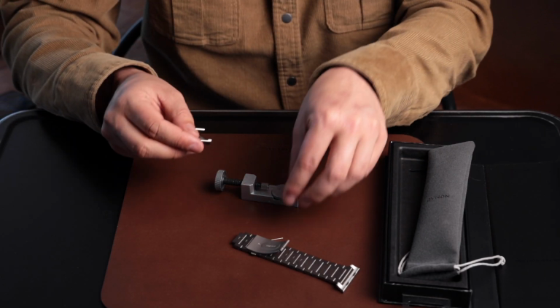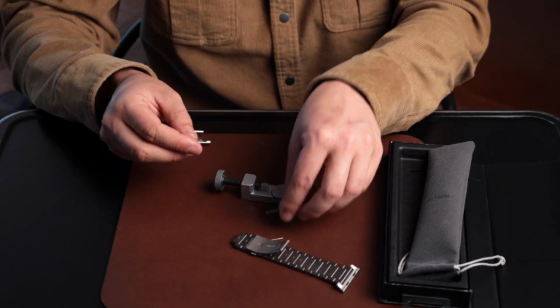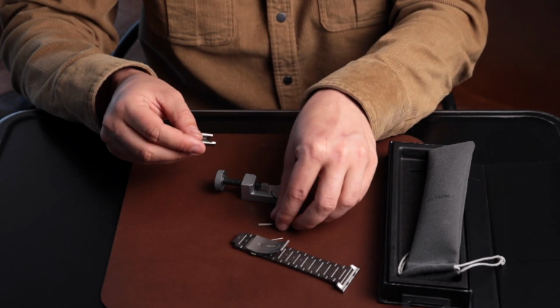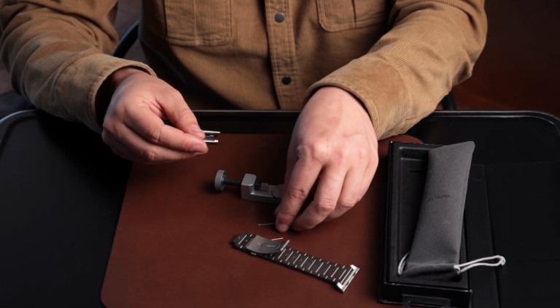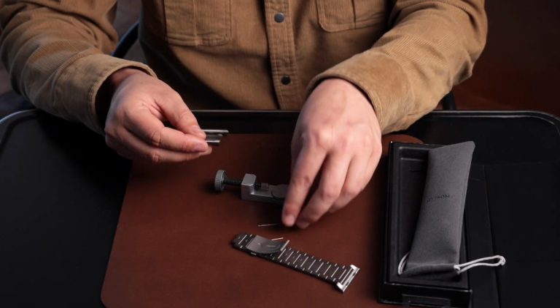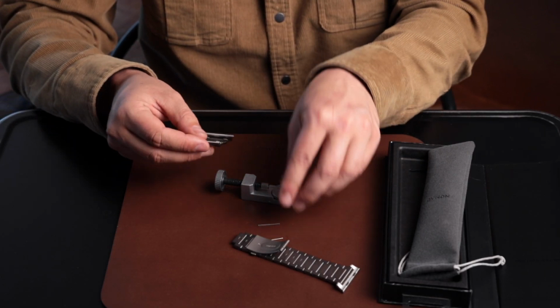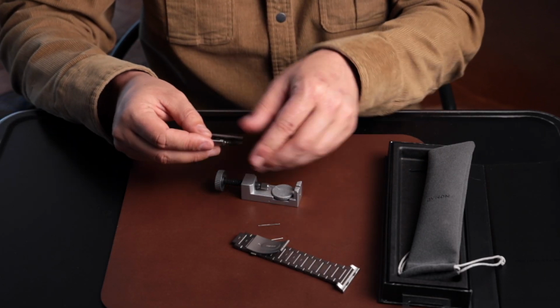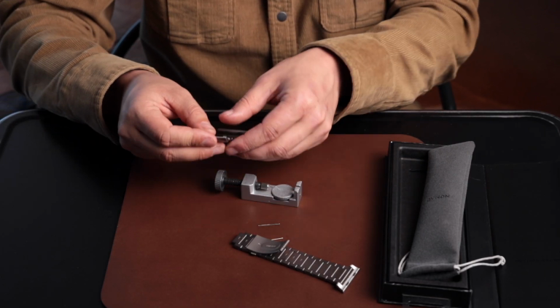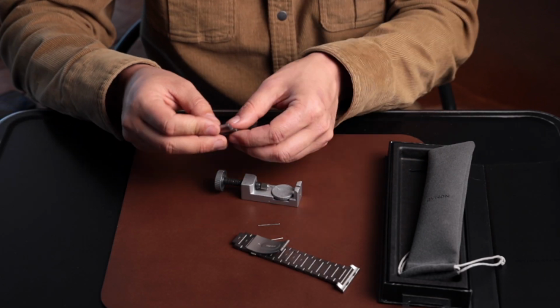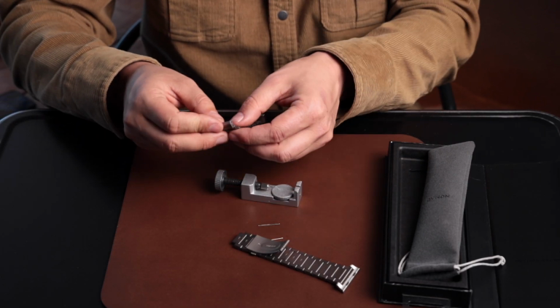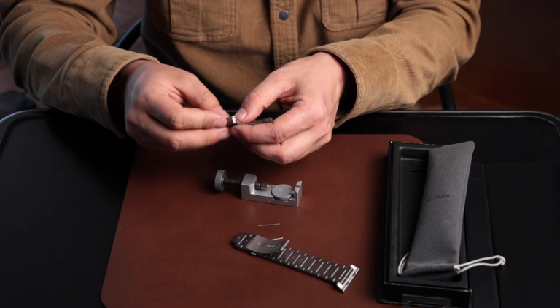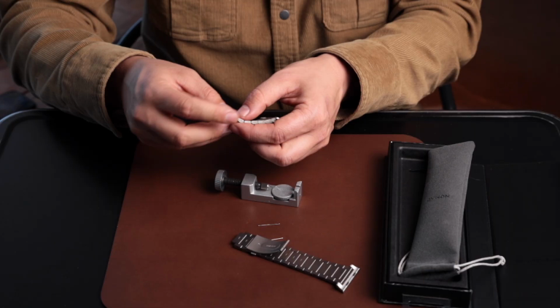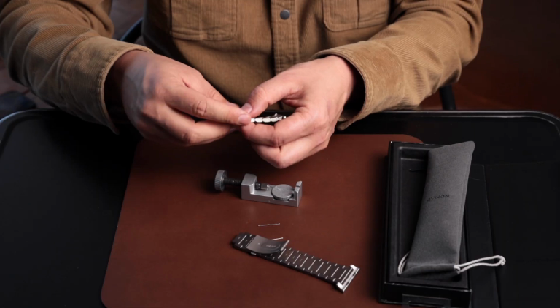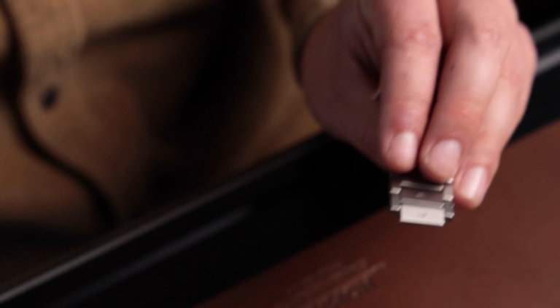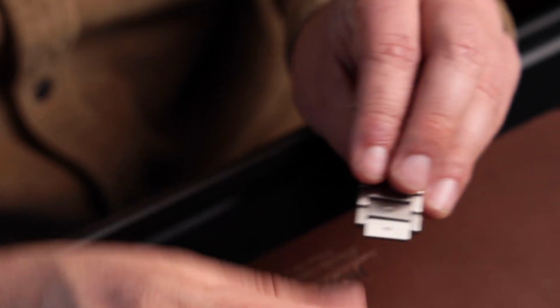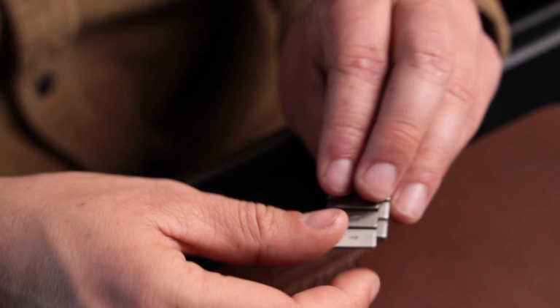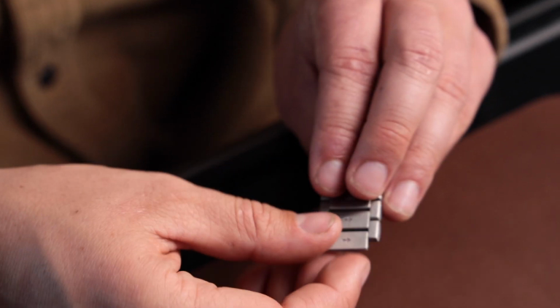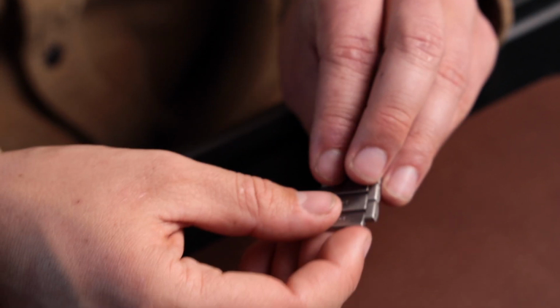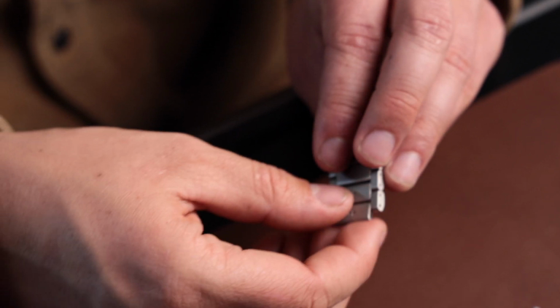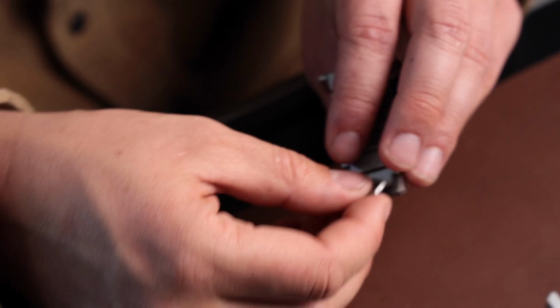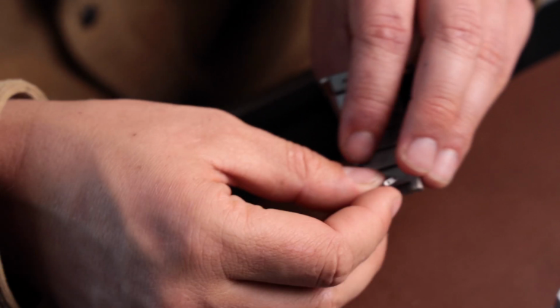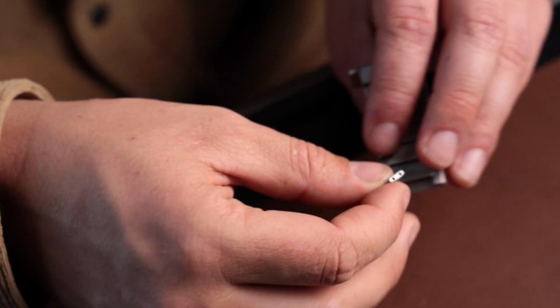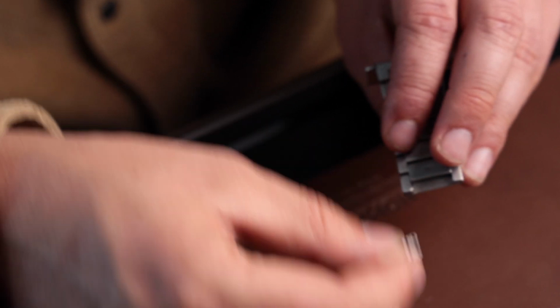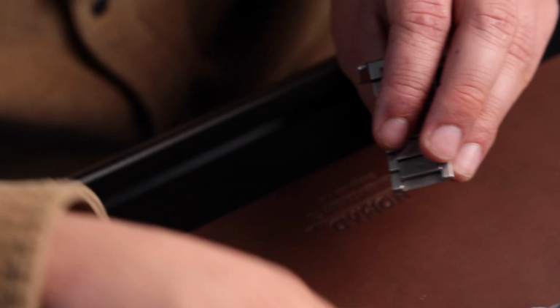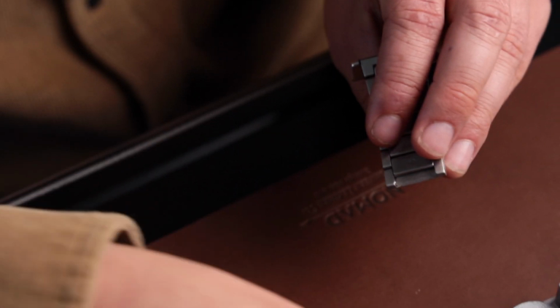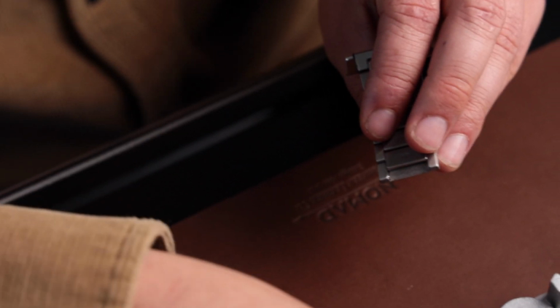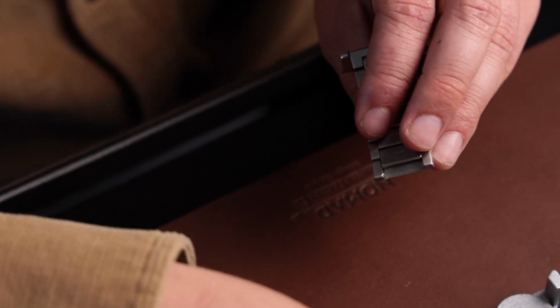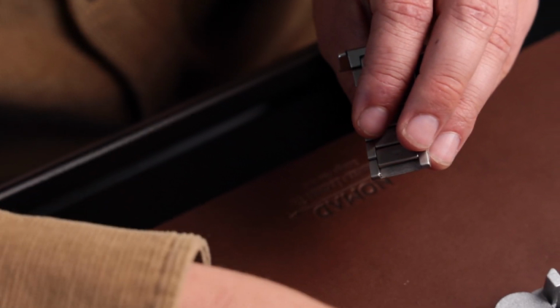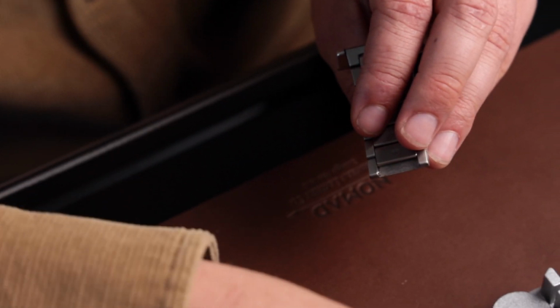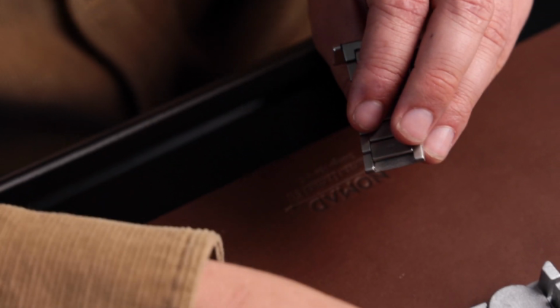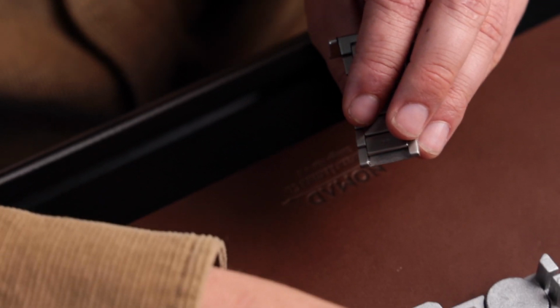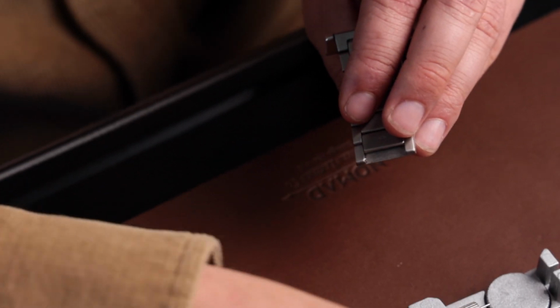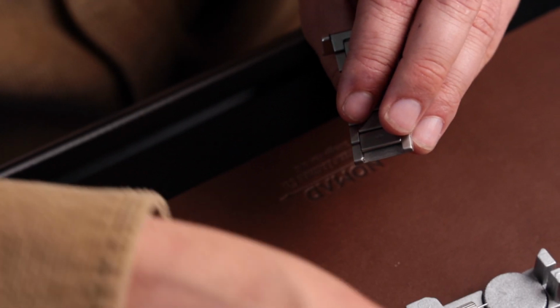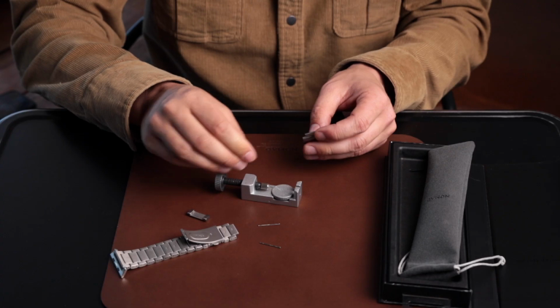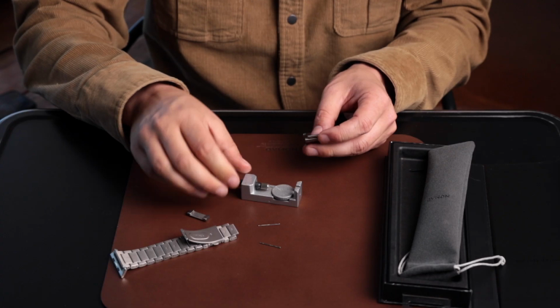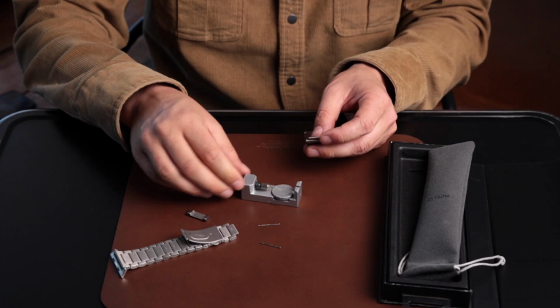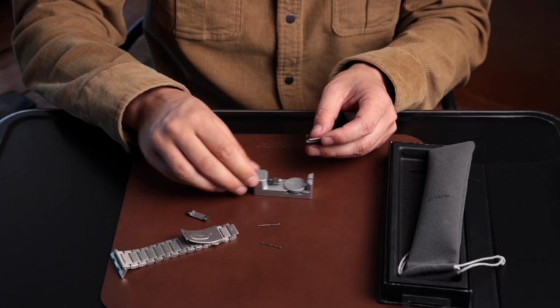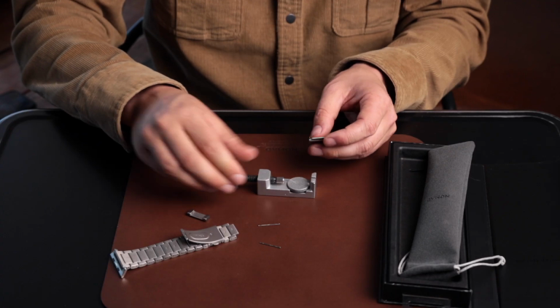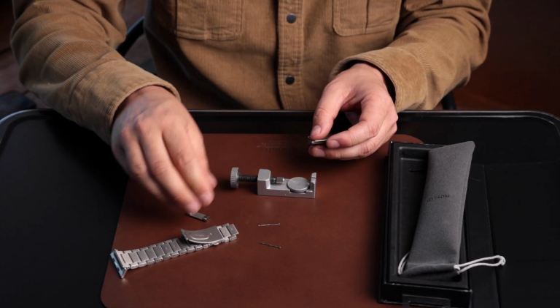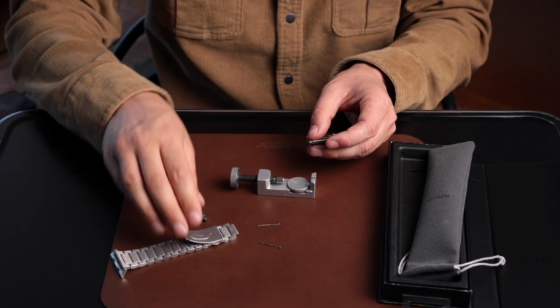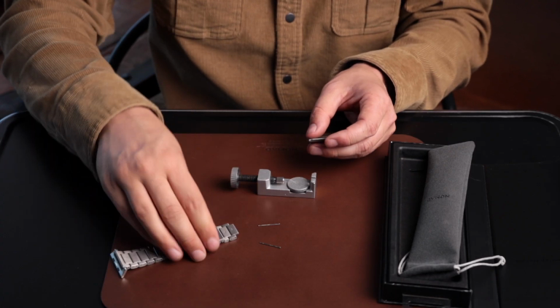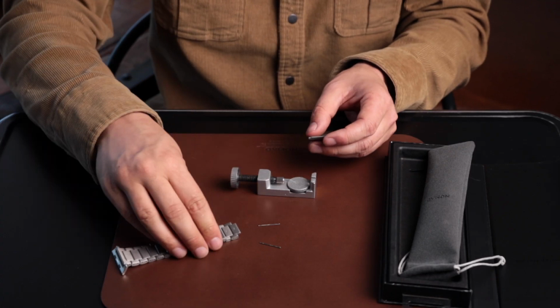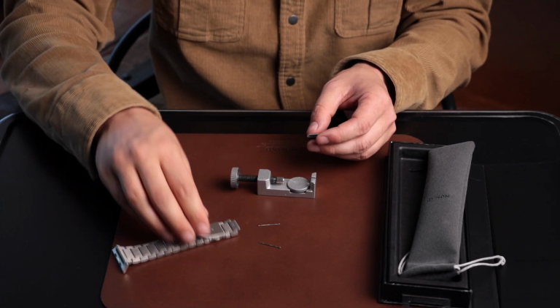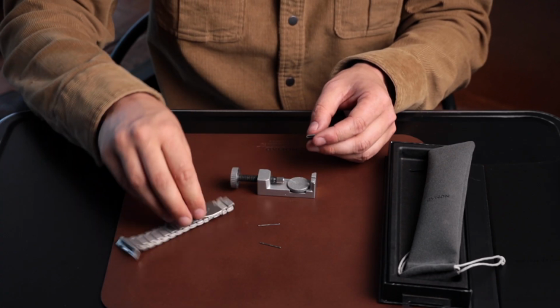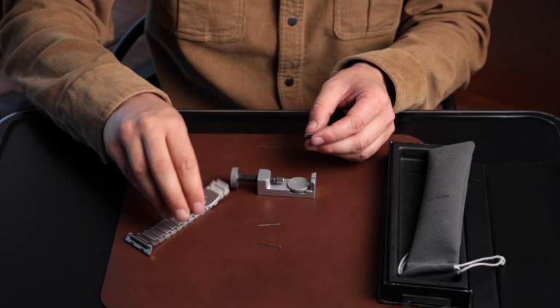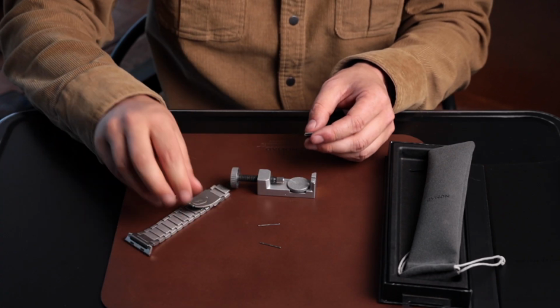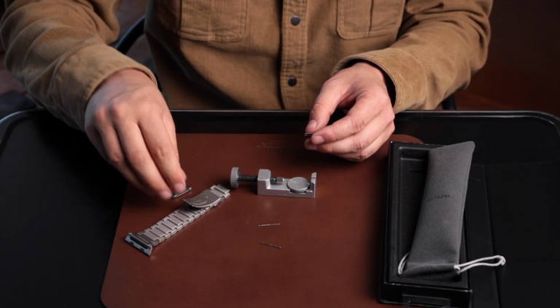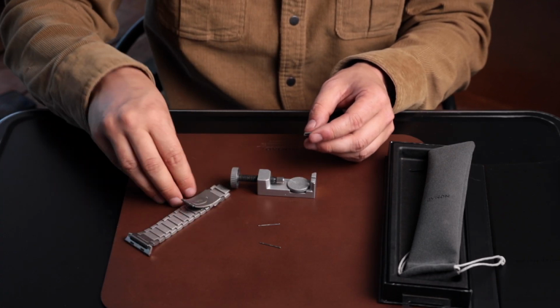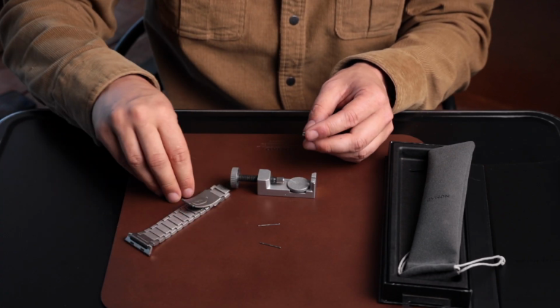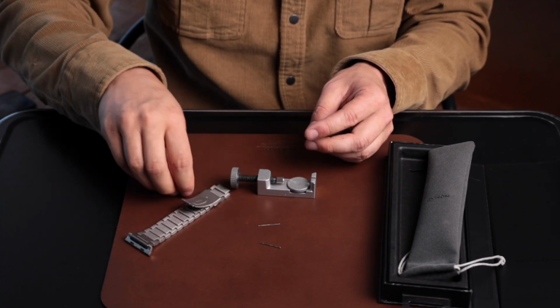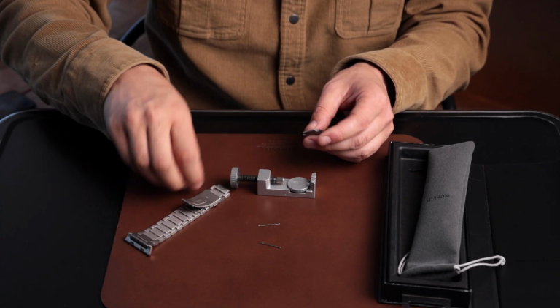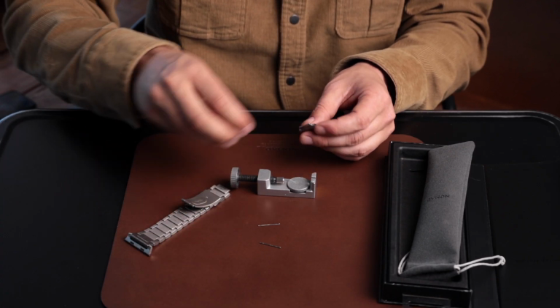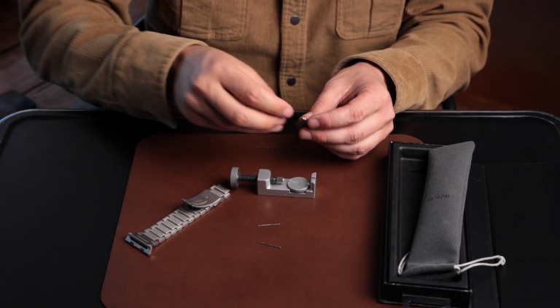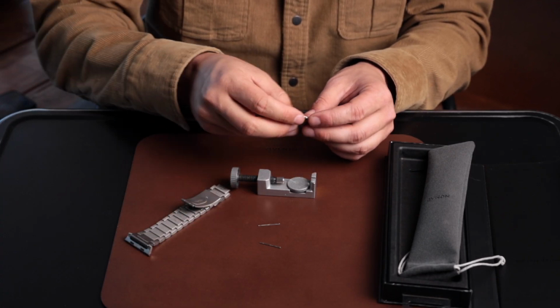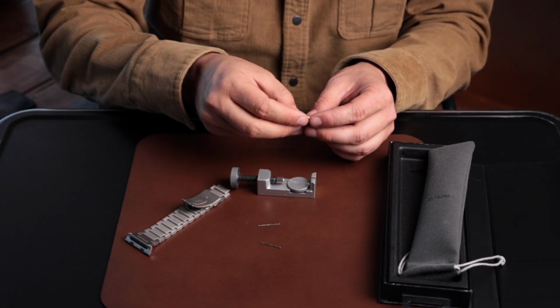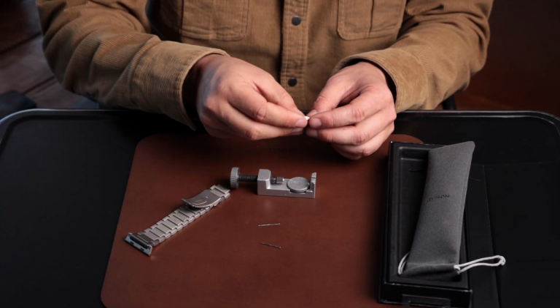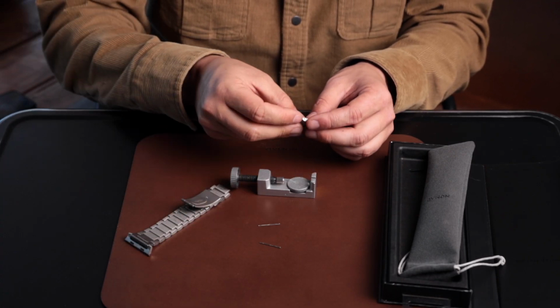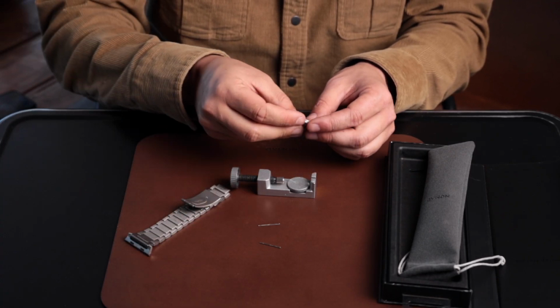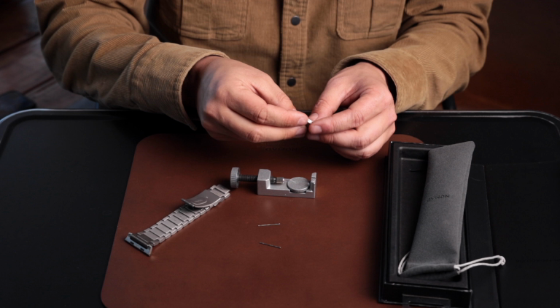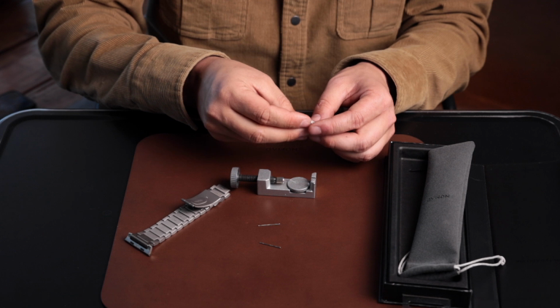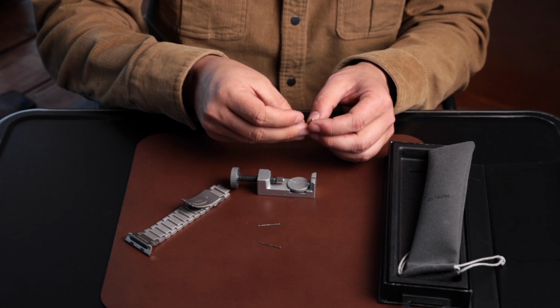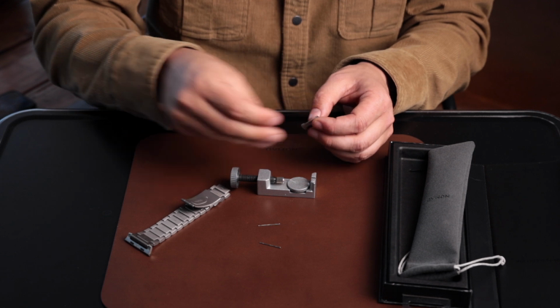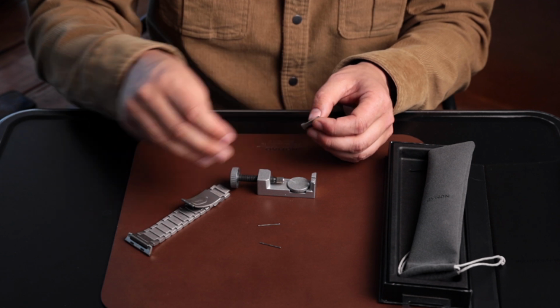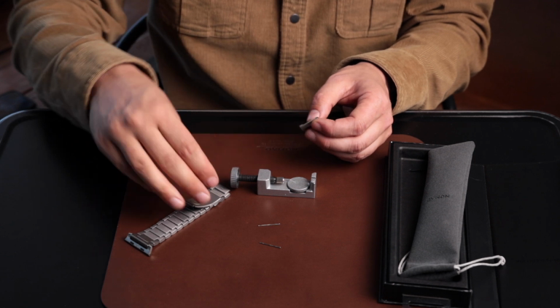There we go — there's that pin out. You can remove that link, and then we'll reattach this to adjust the Apple Watch.